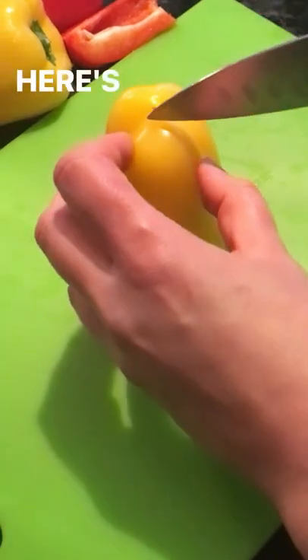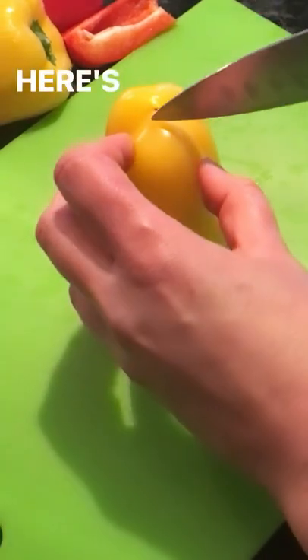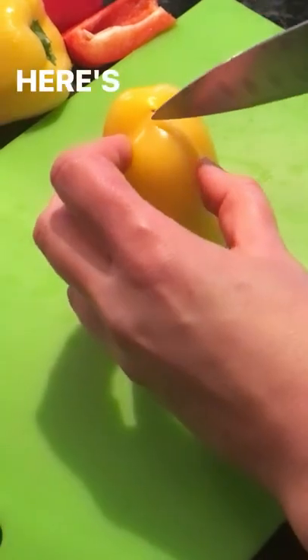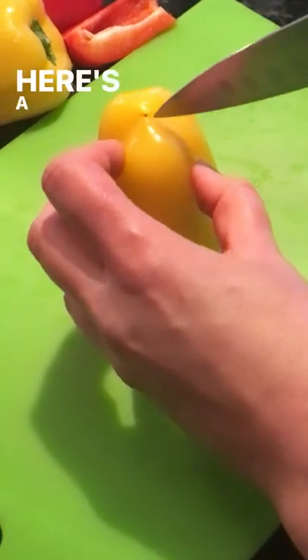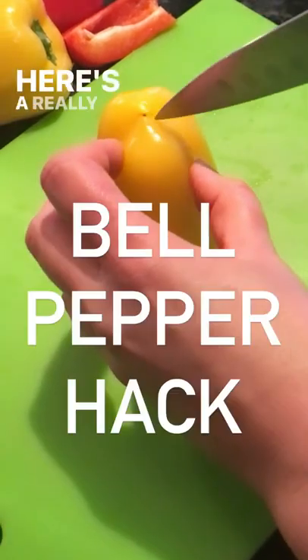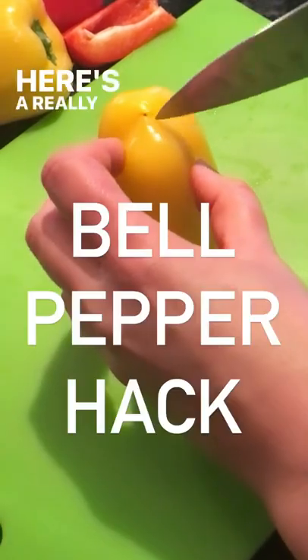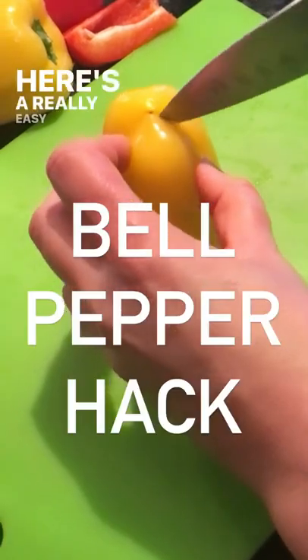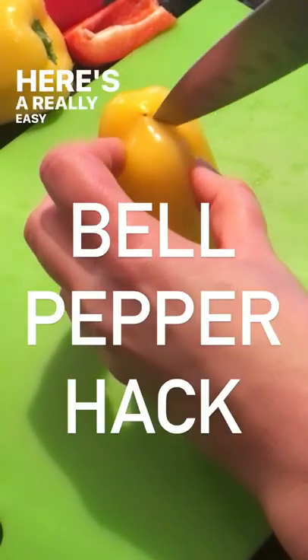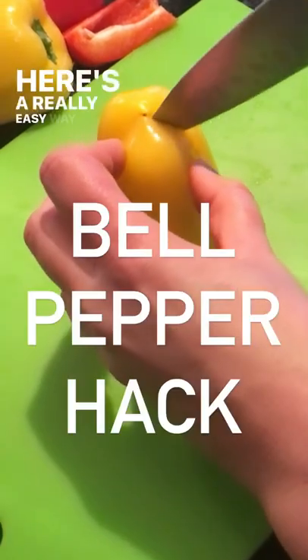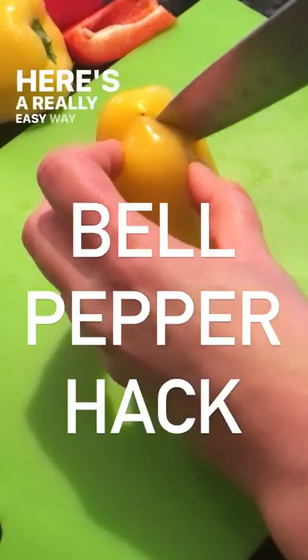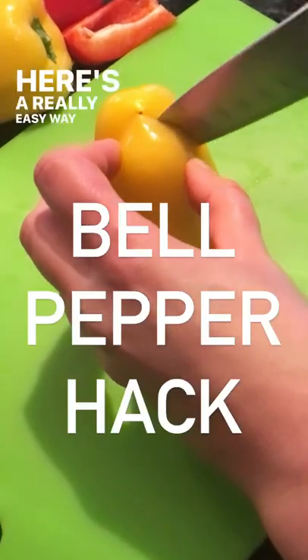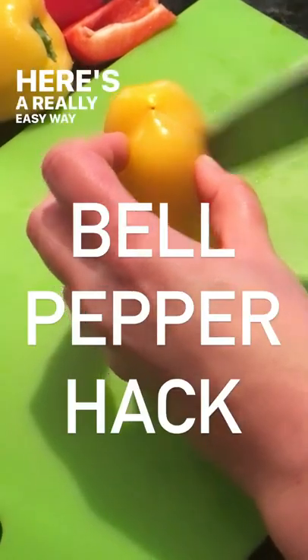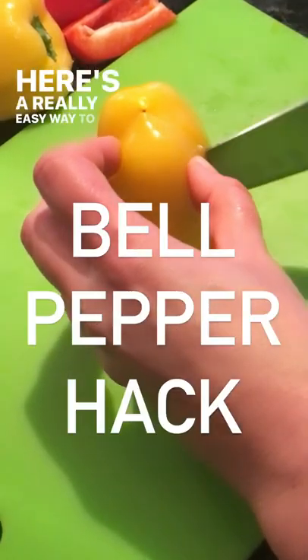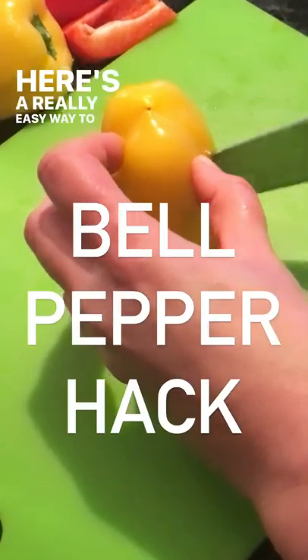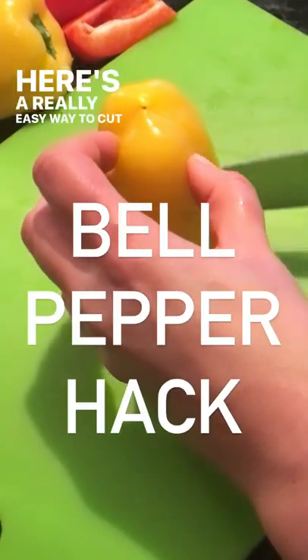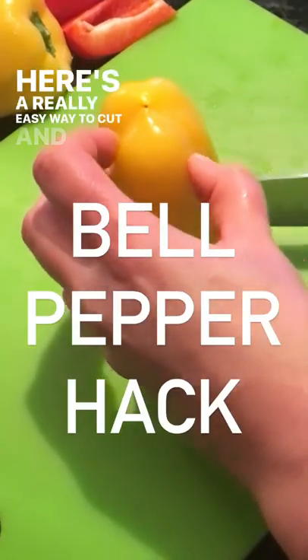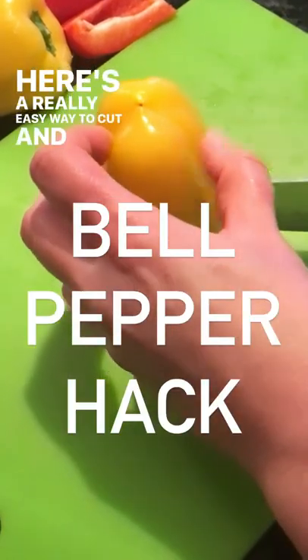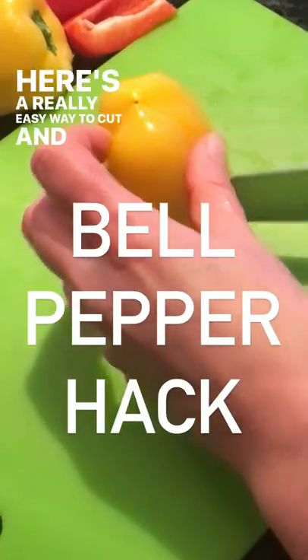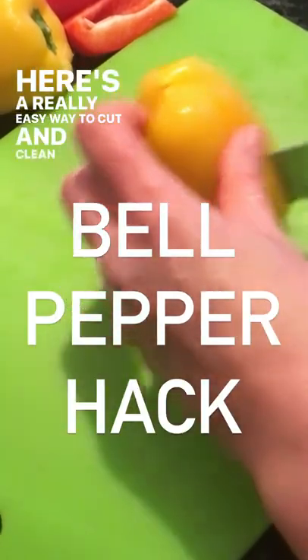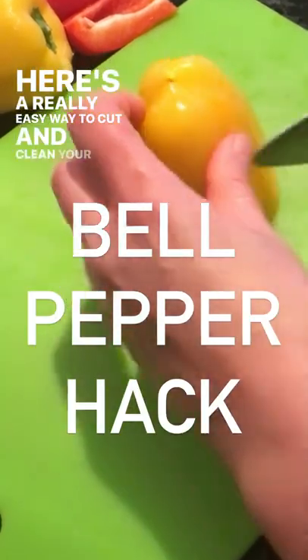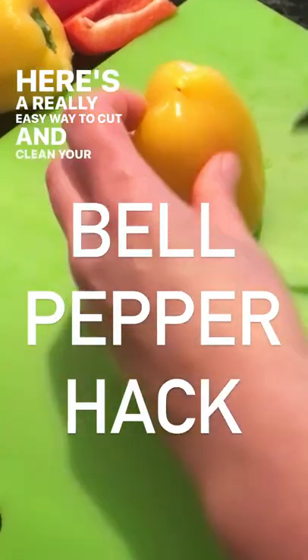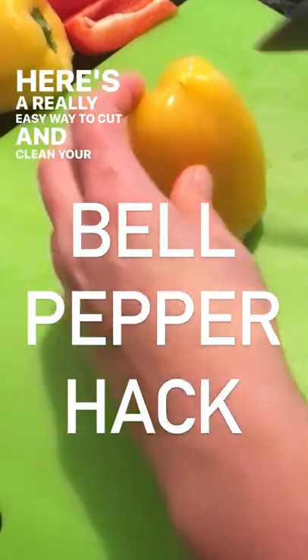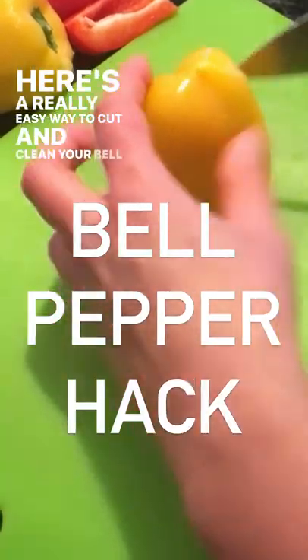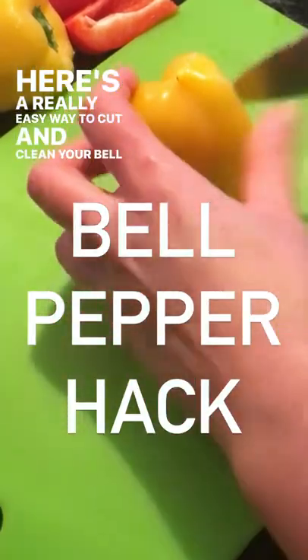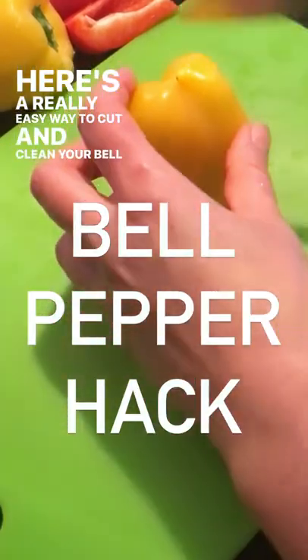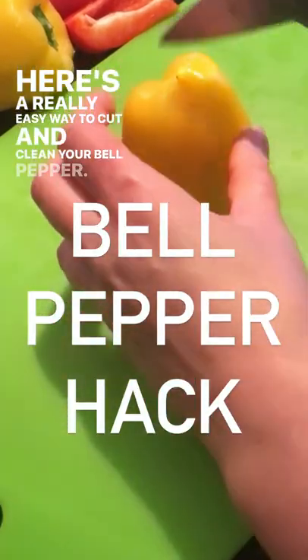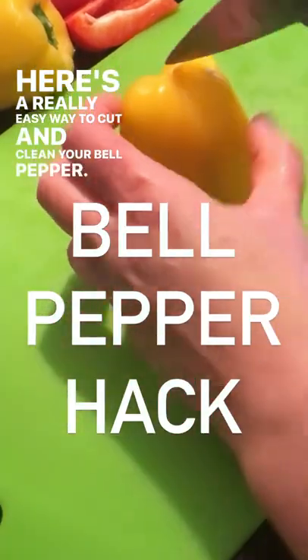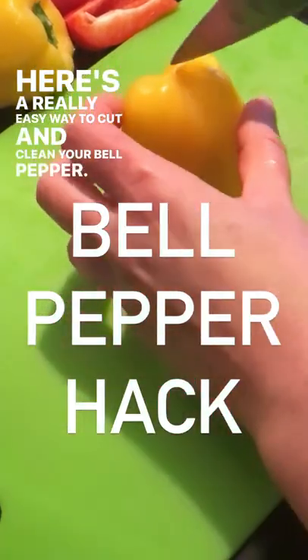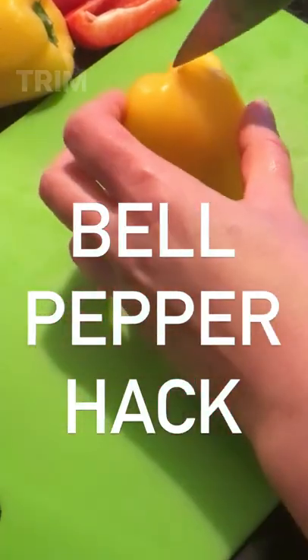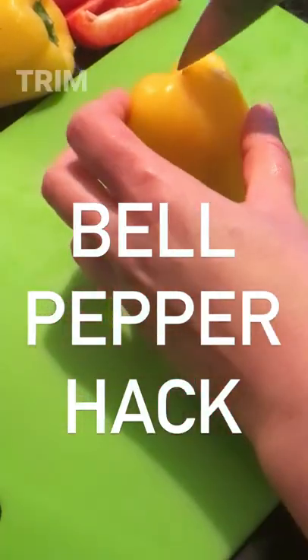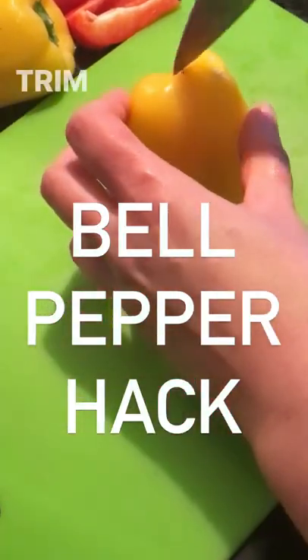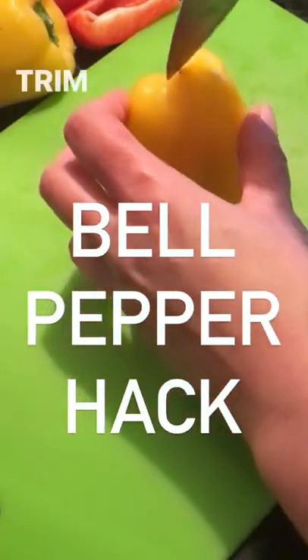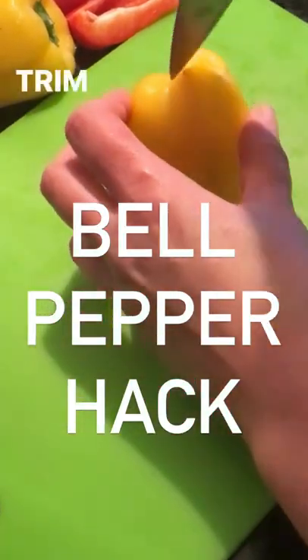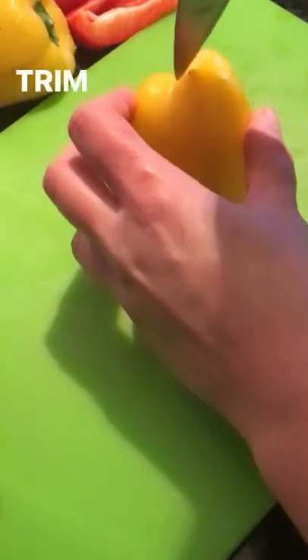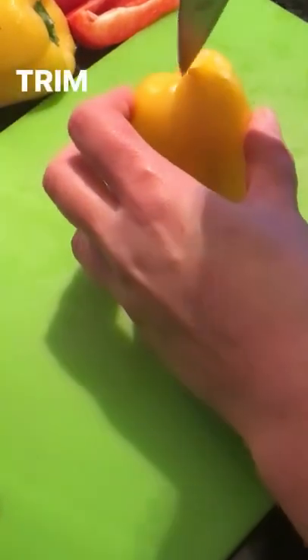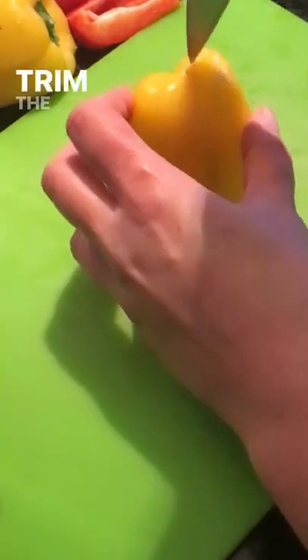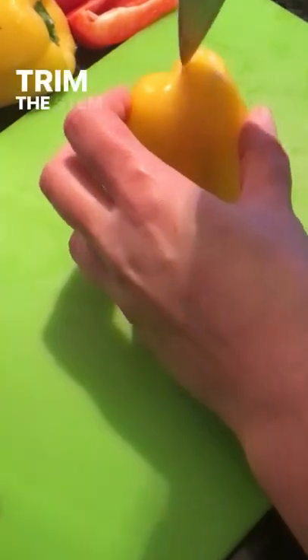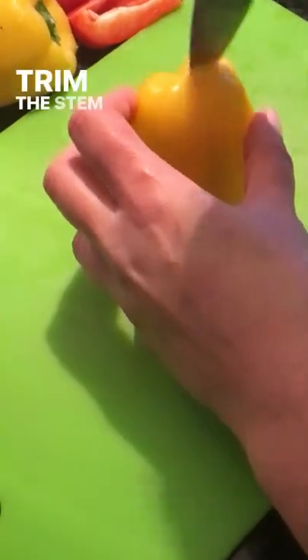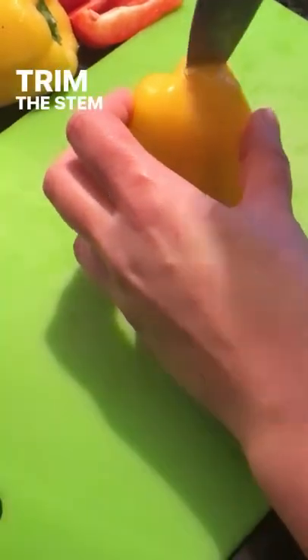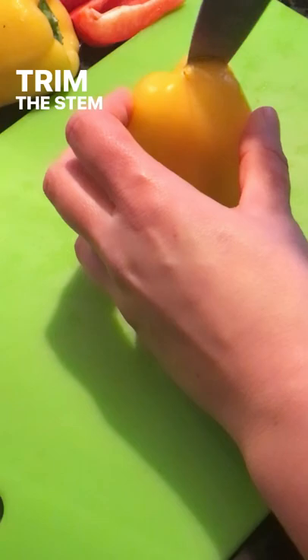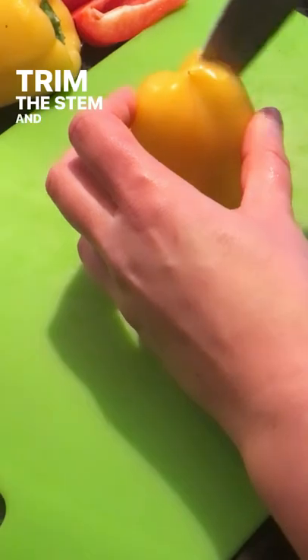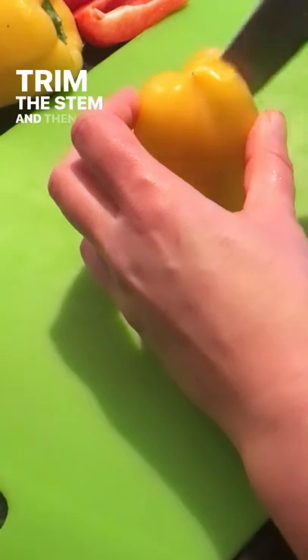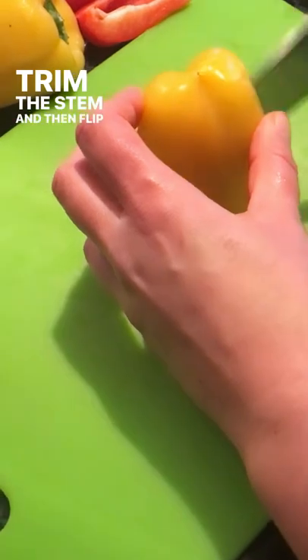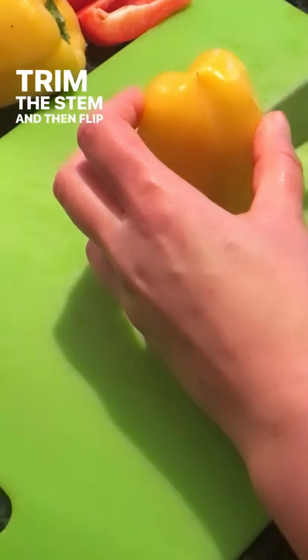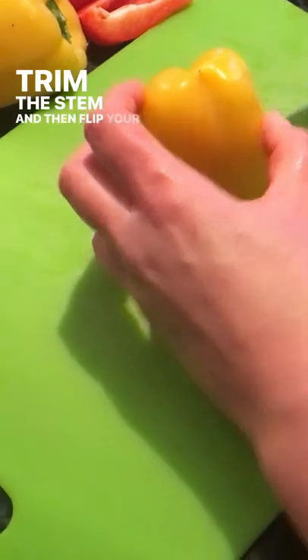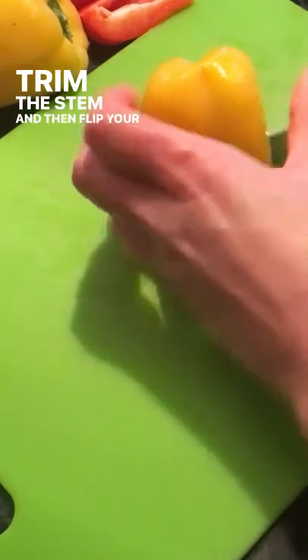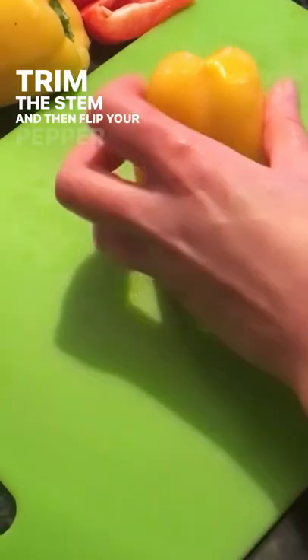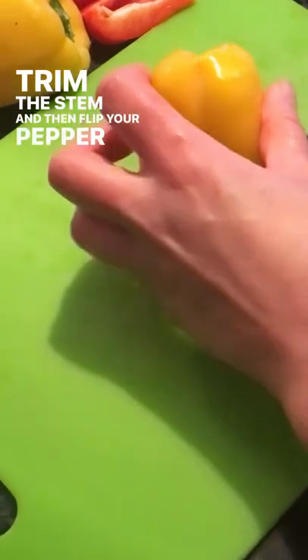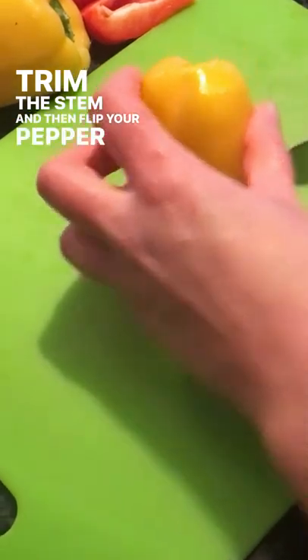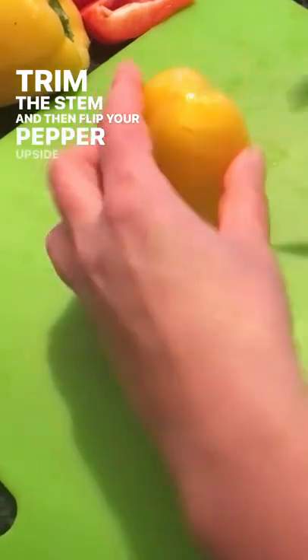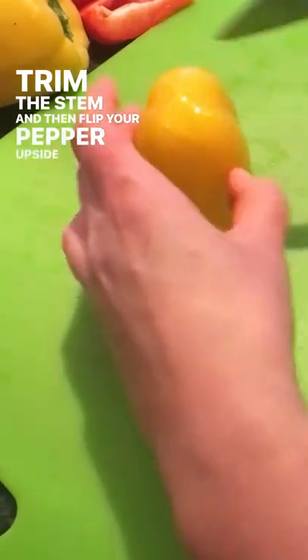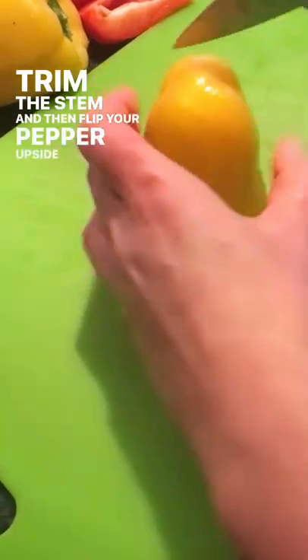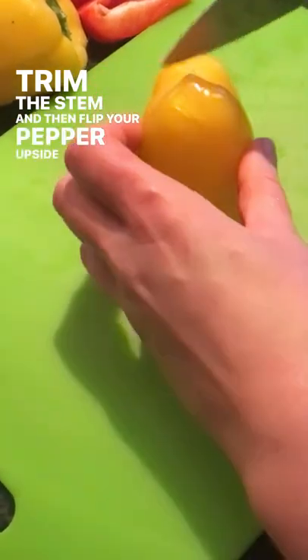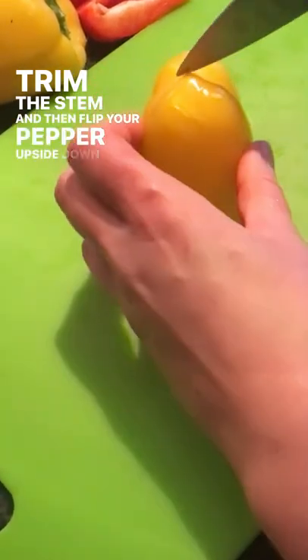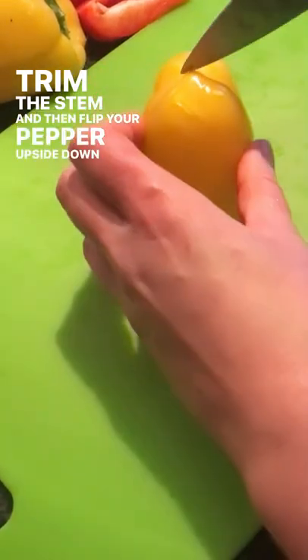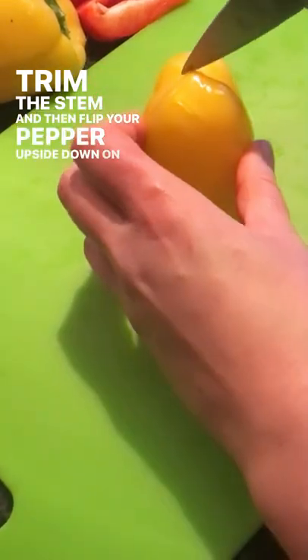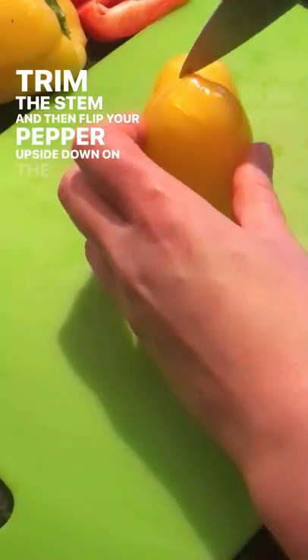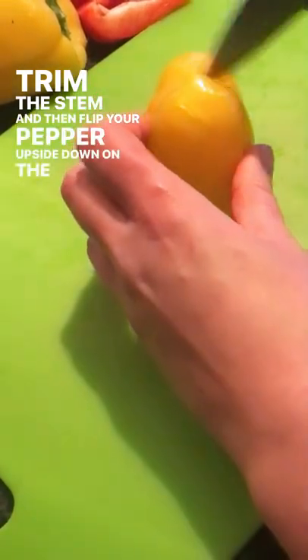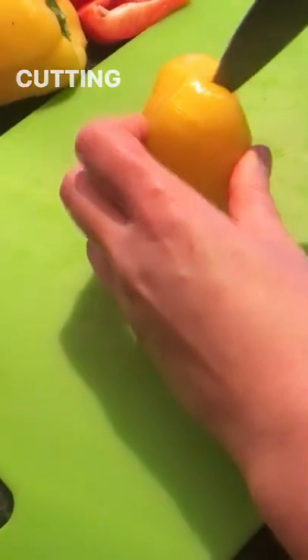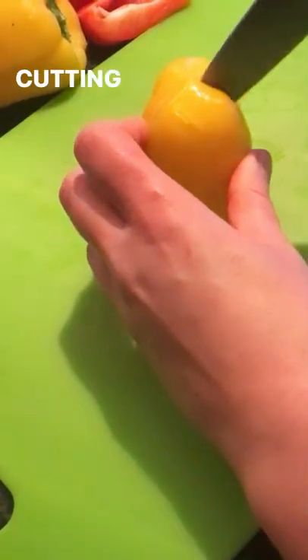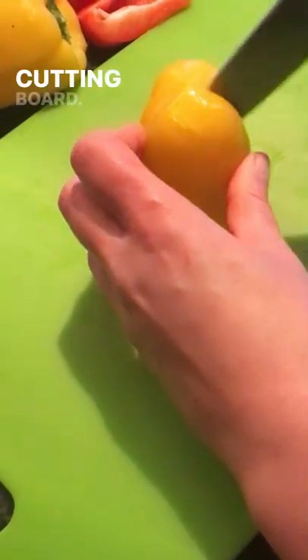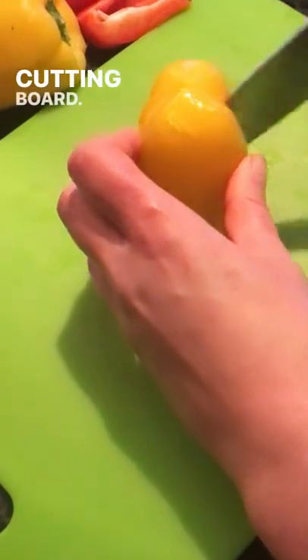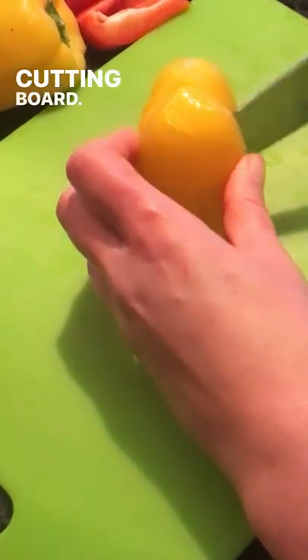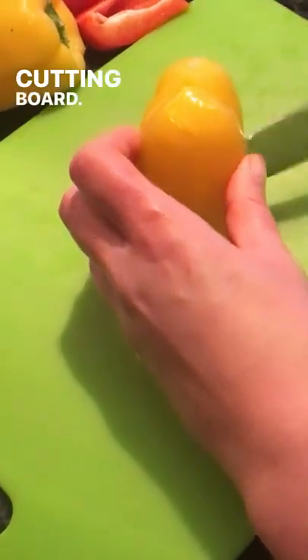Here's a really easy way to cut and clean your bell pepper. Trim the stem and then flip your pepper upside down on the cutting board.